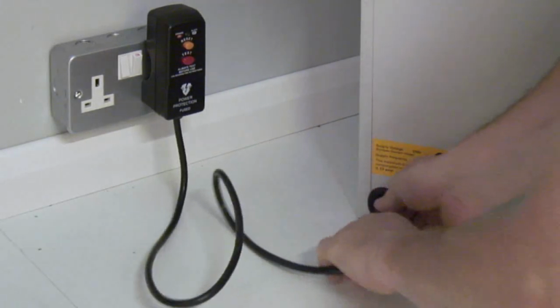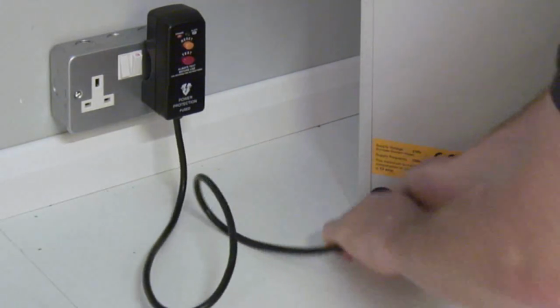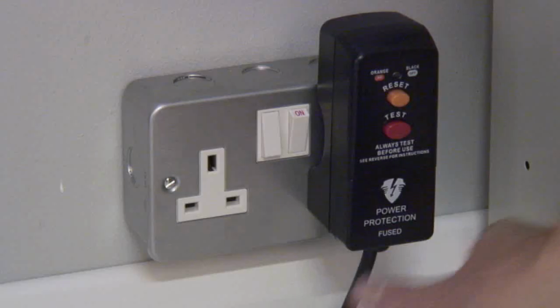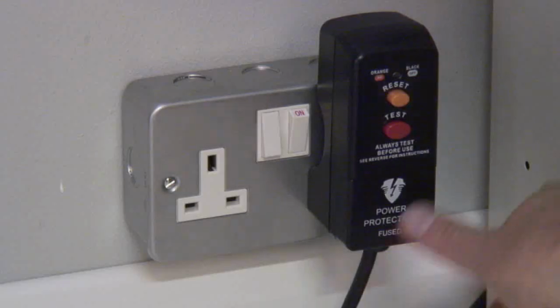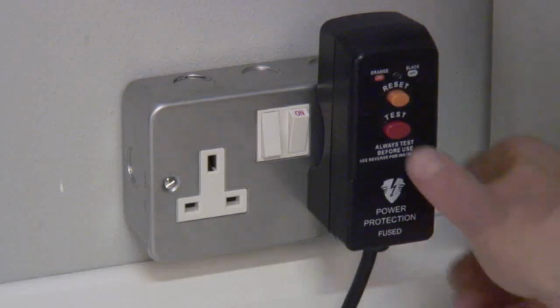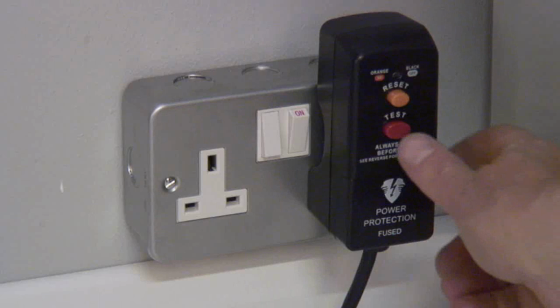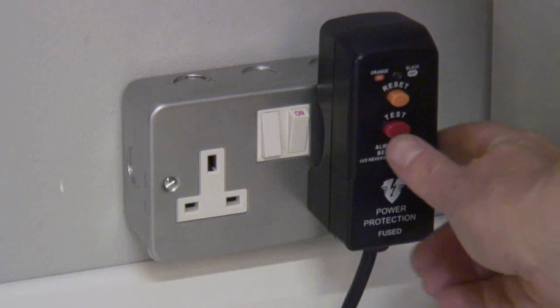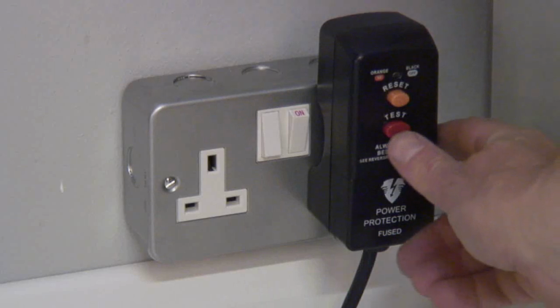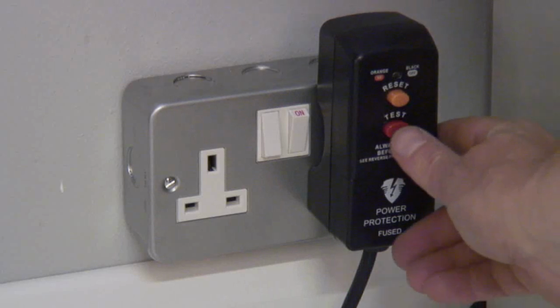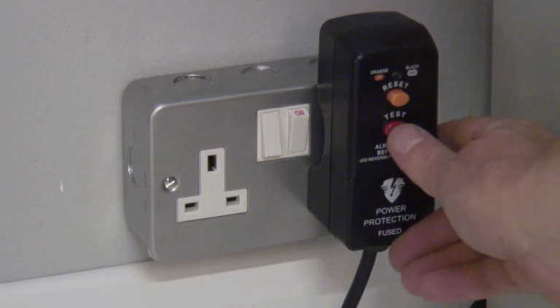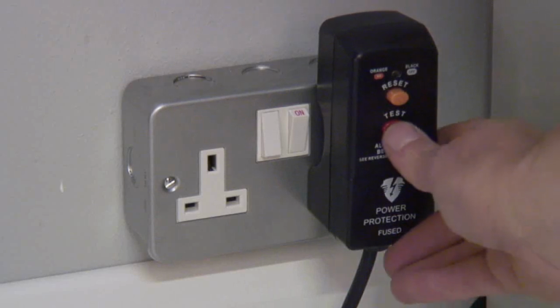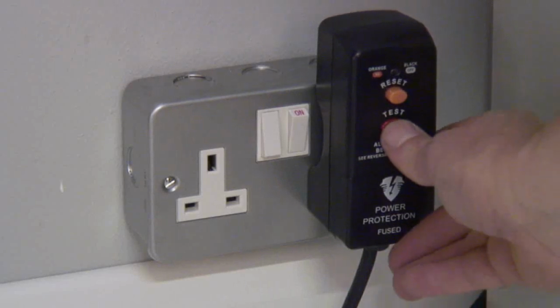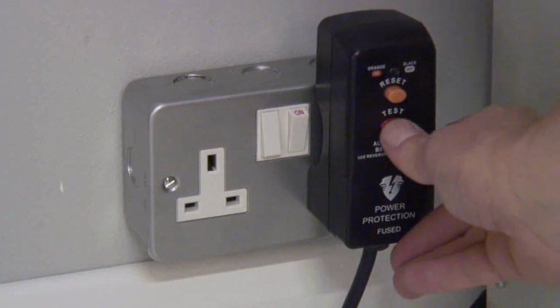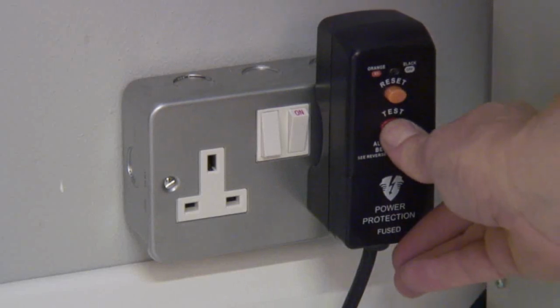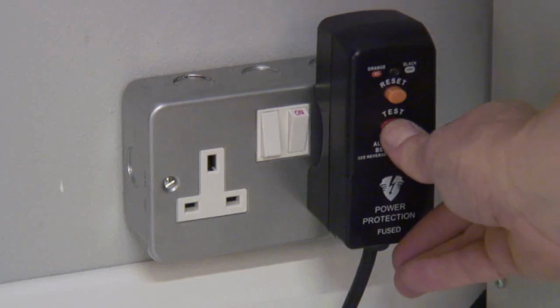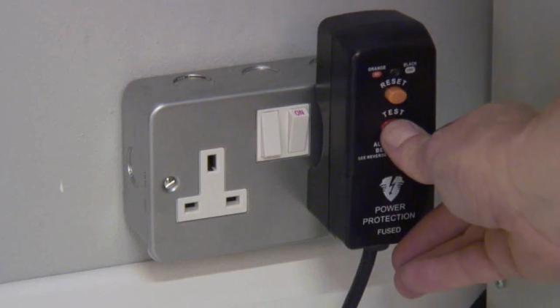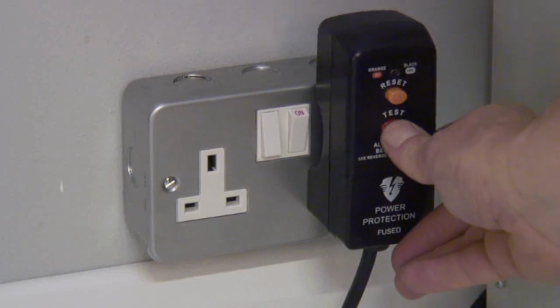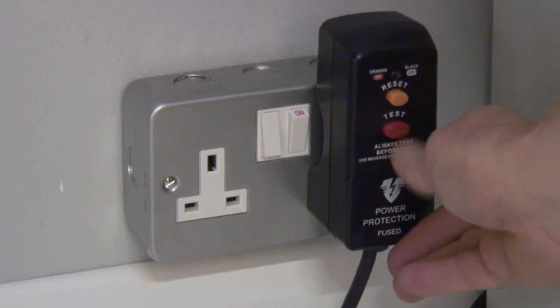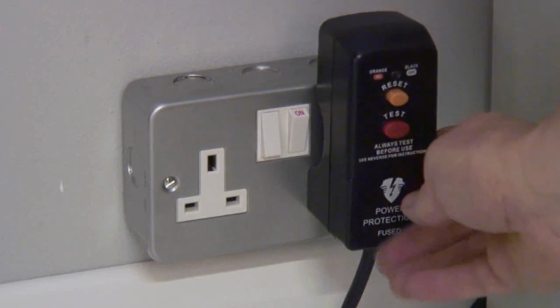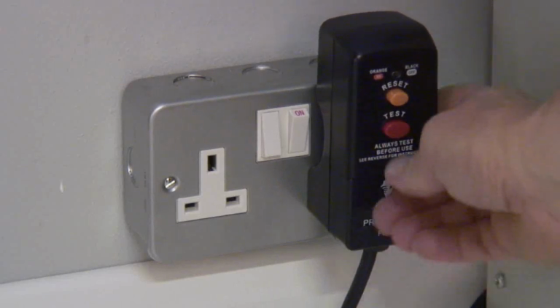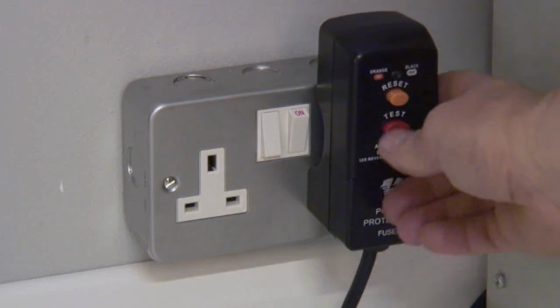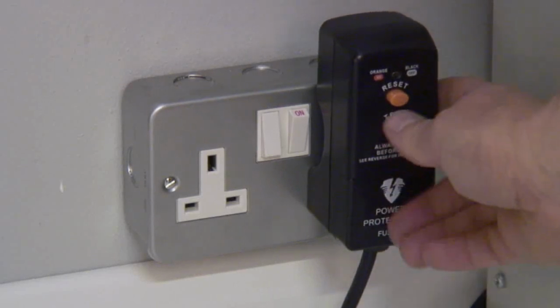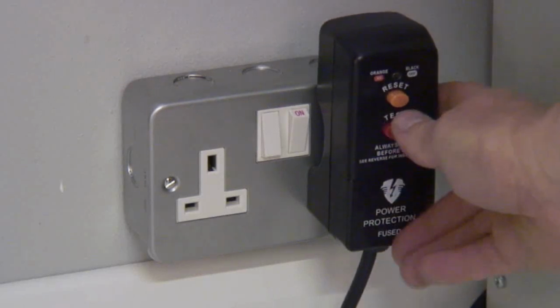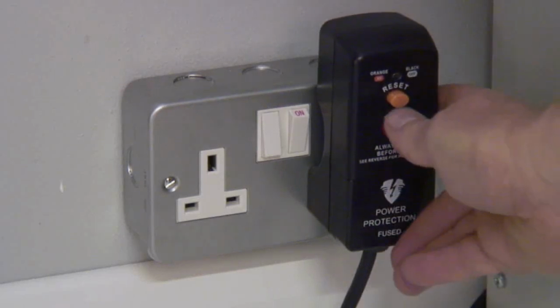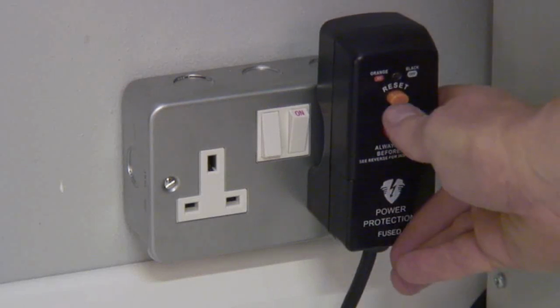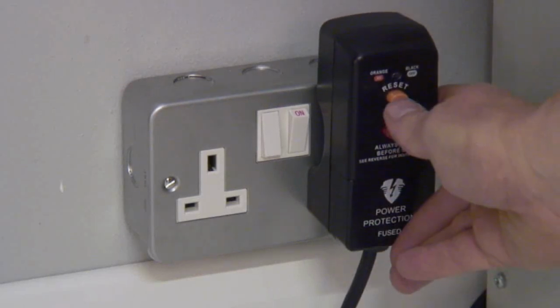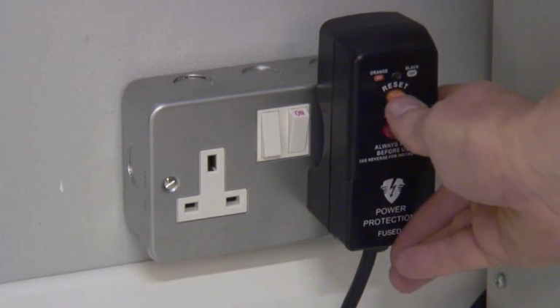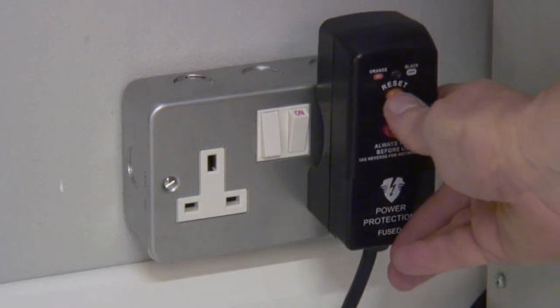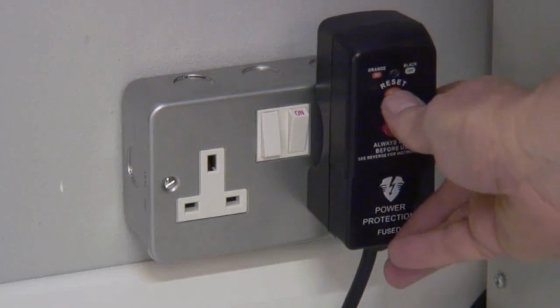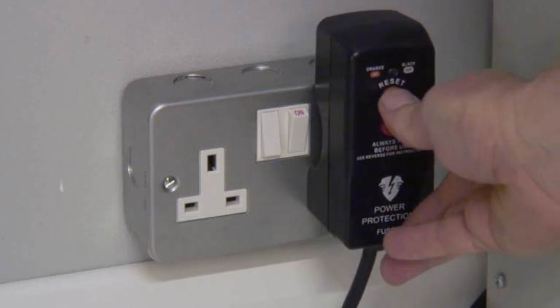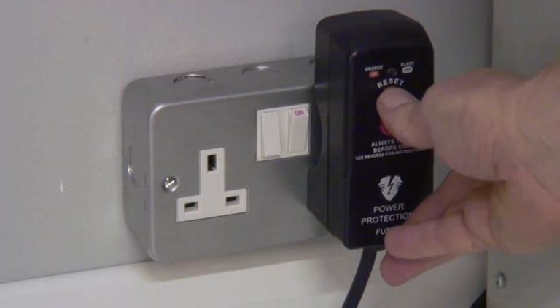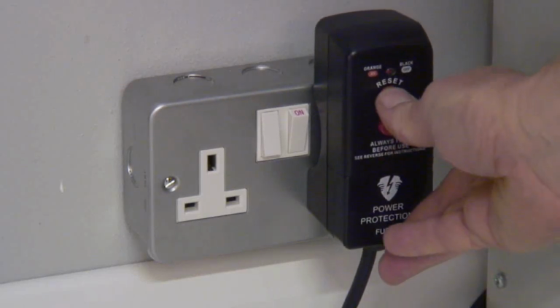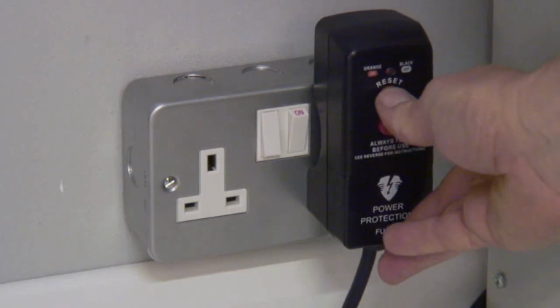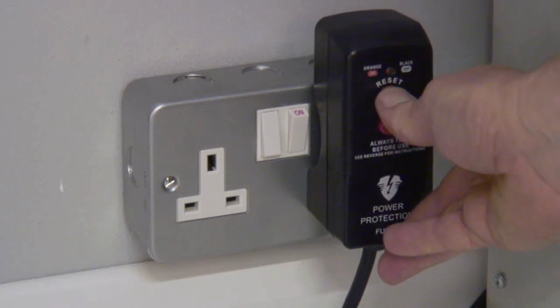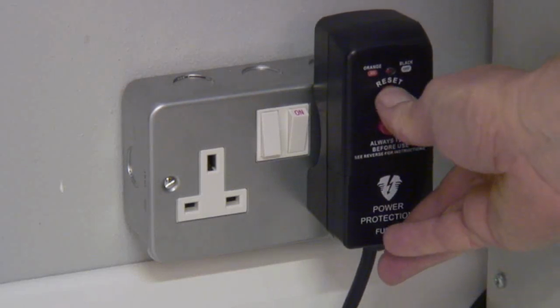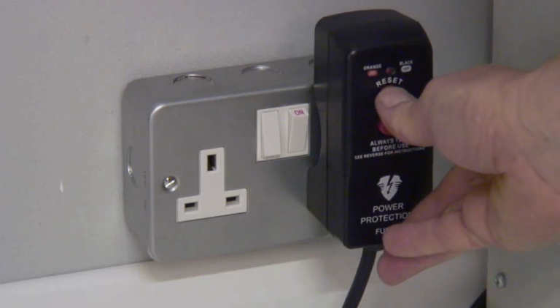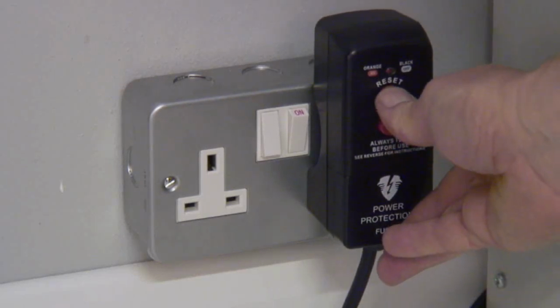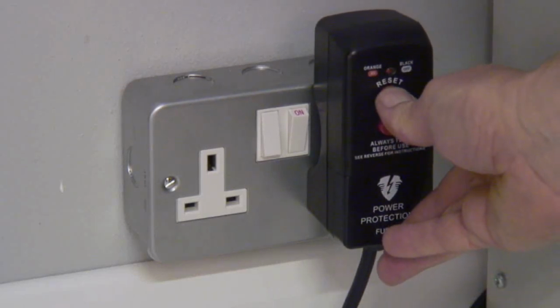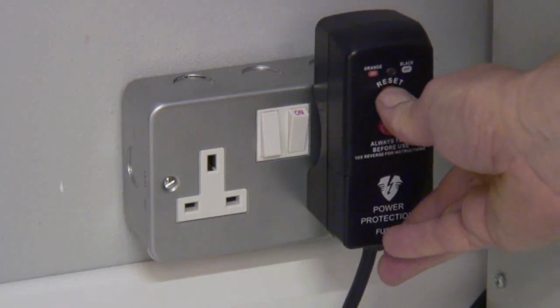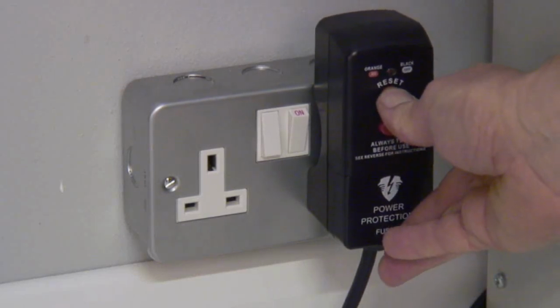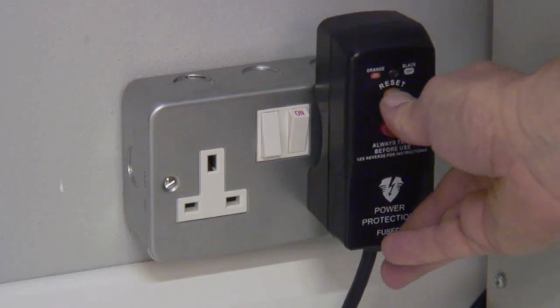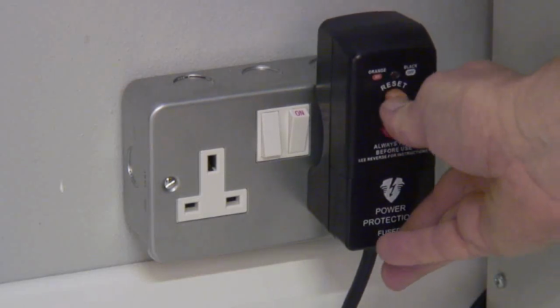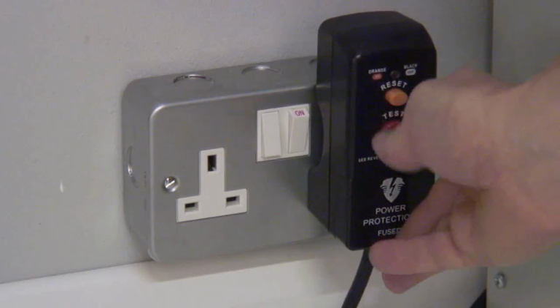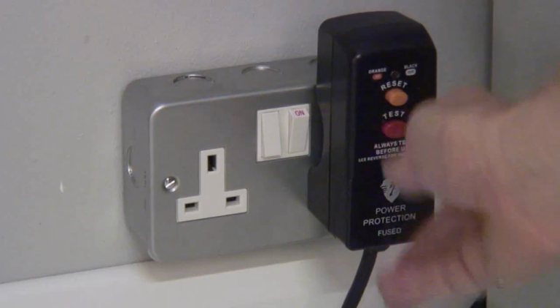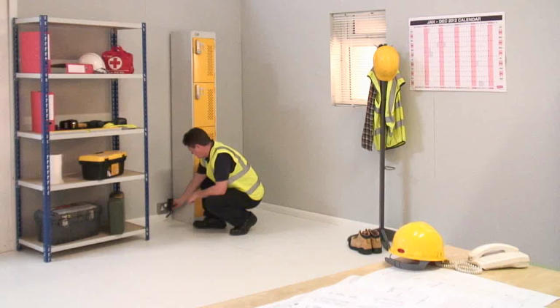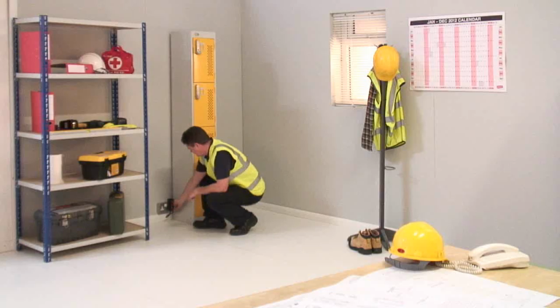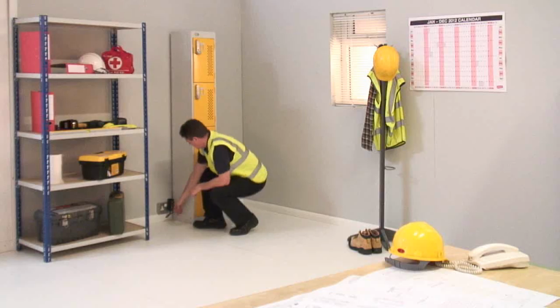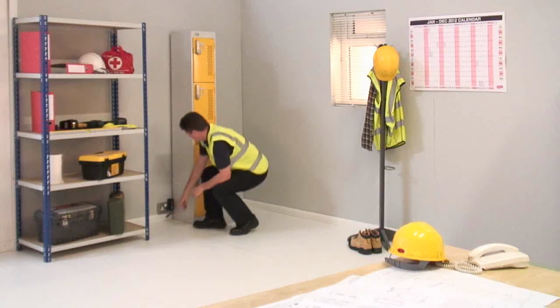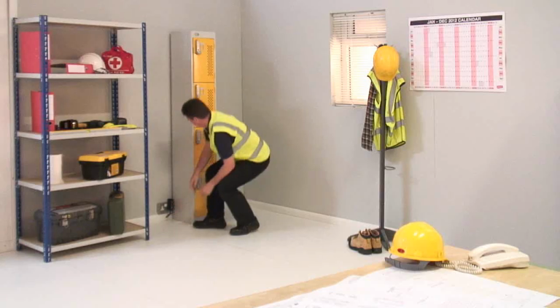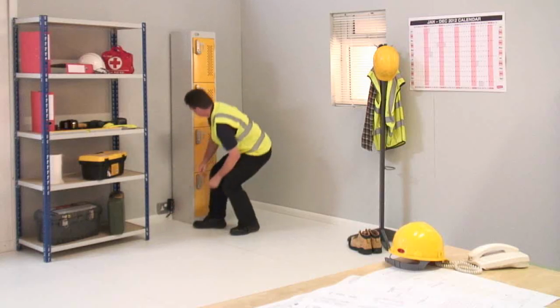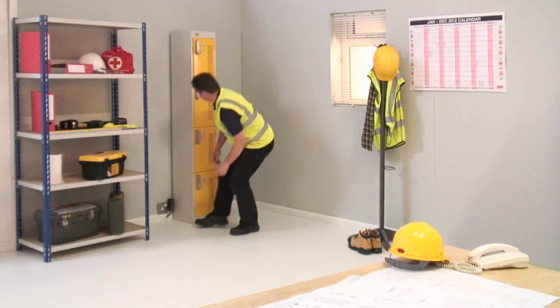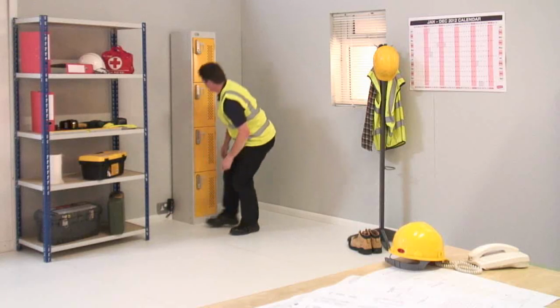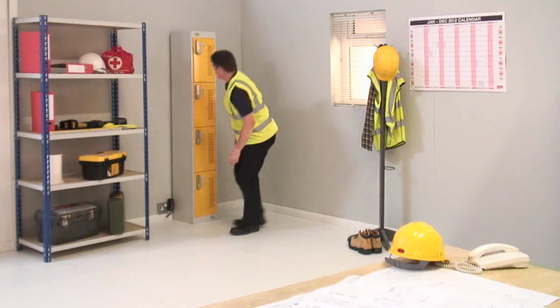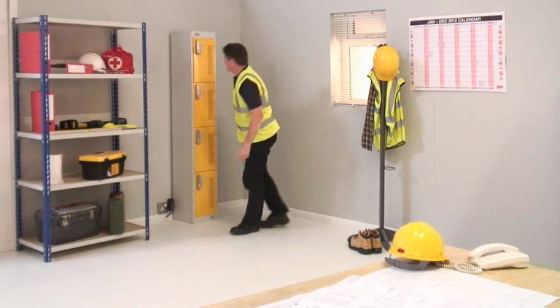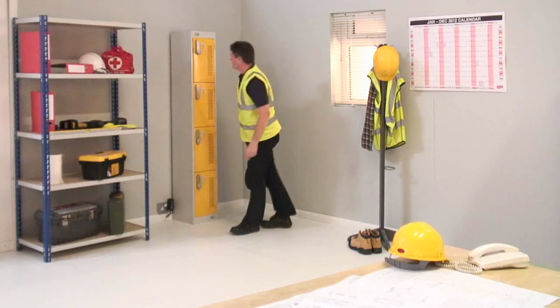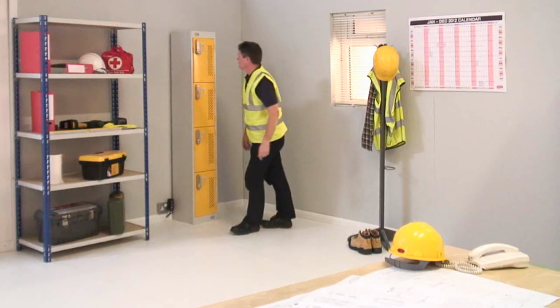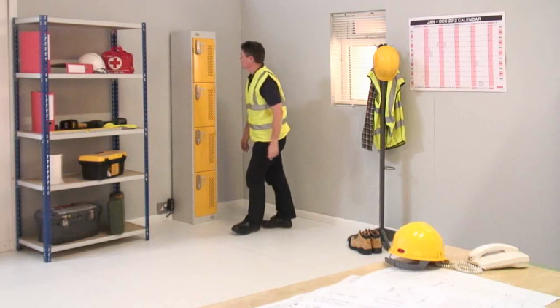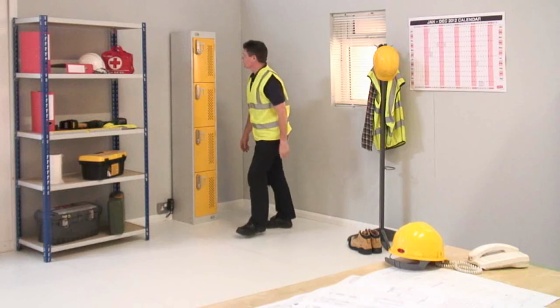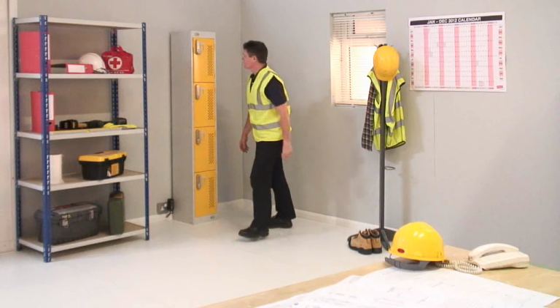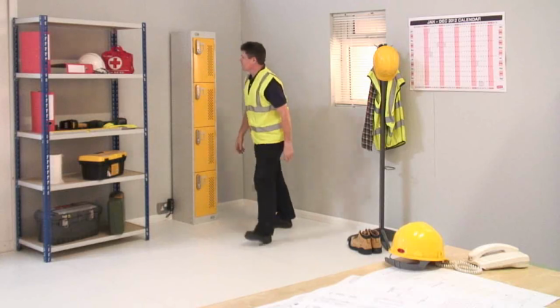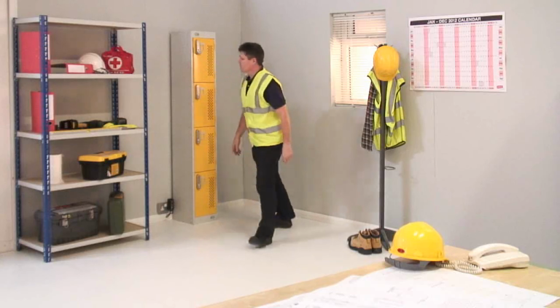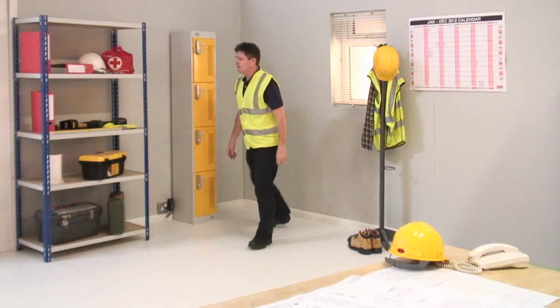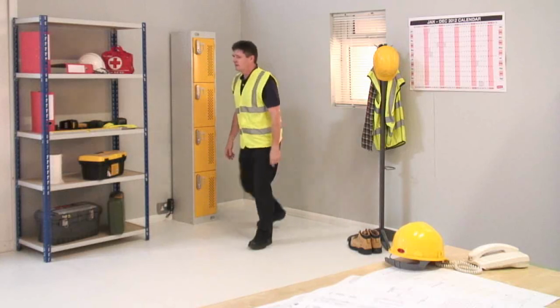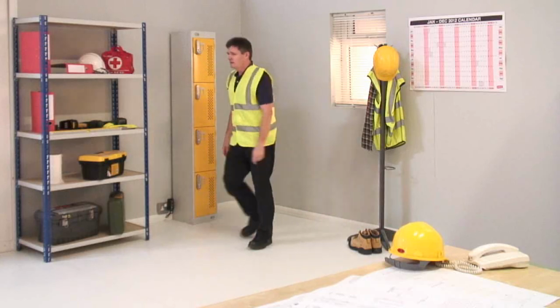Press the test button and then the reset button. The locker is now ready to use.